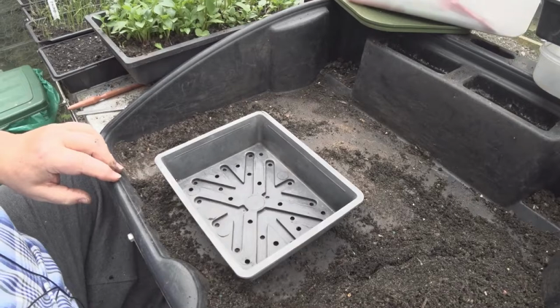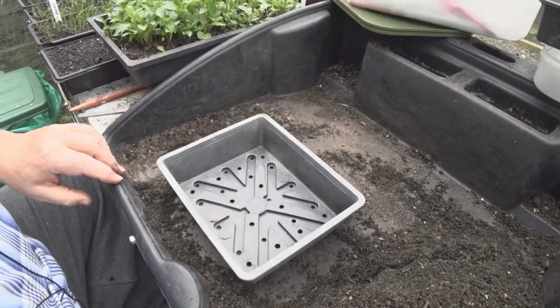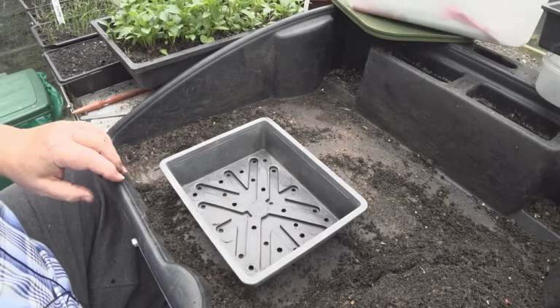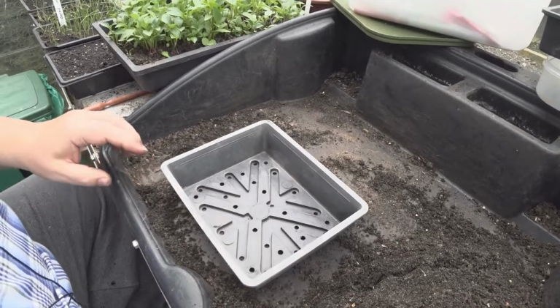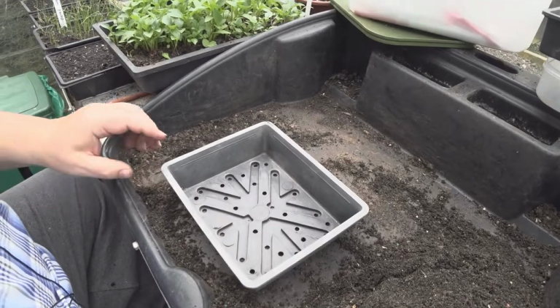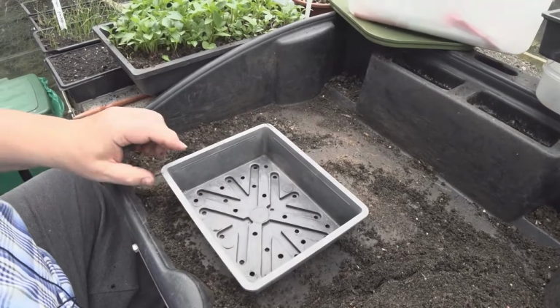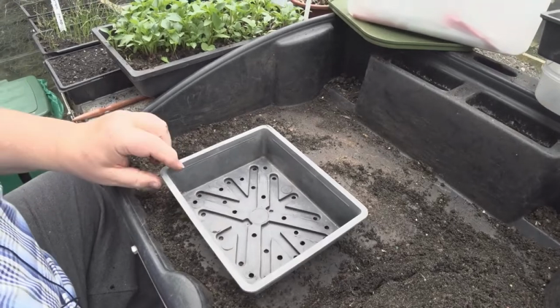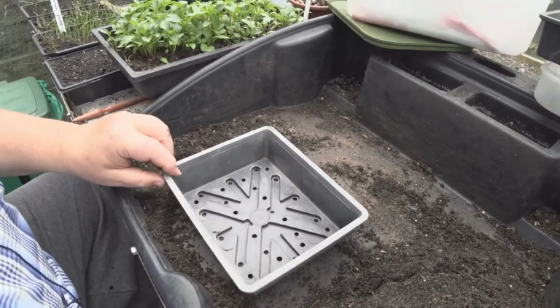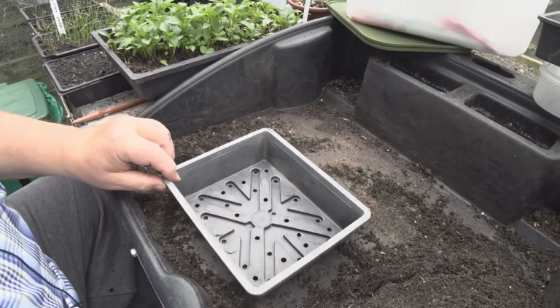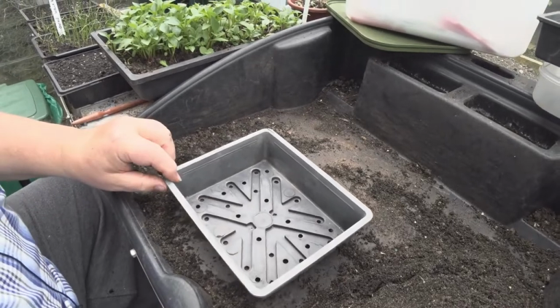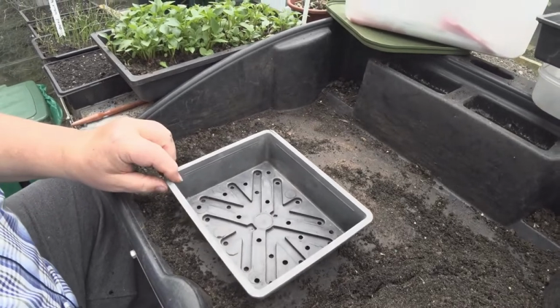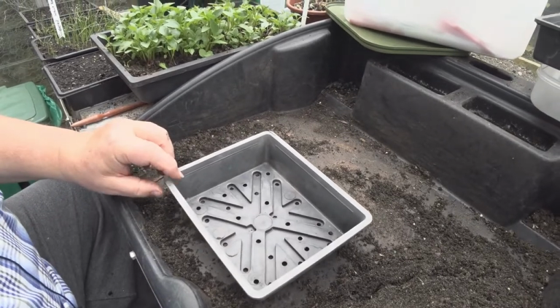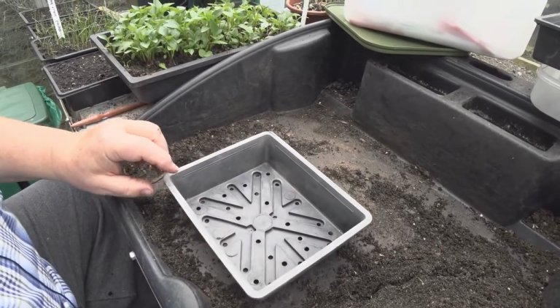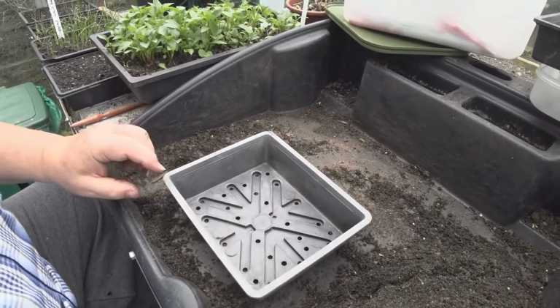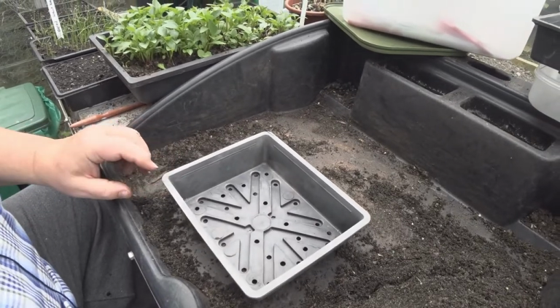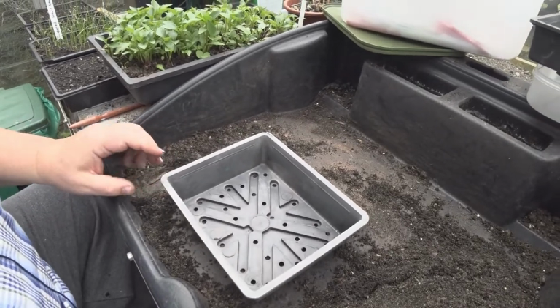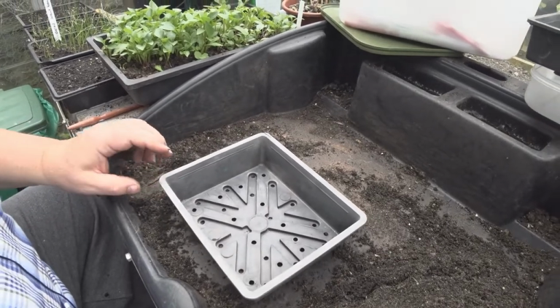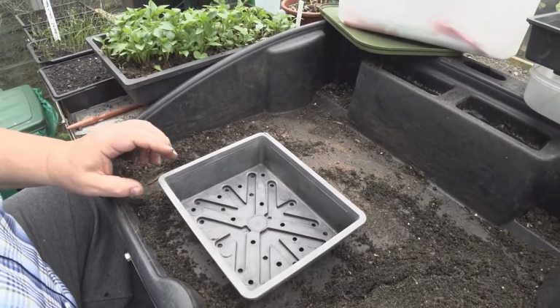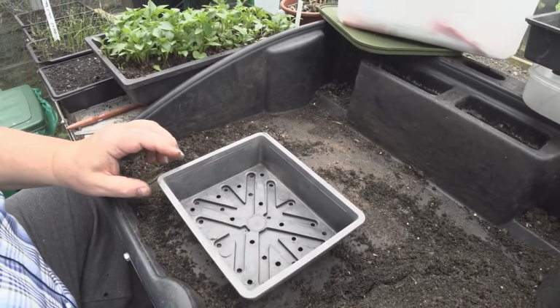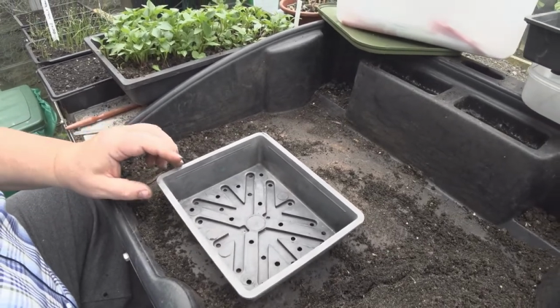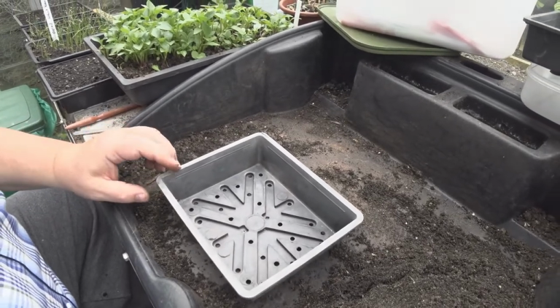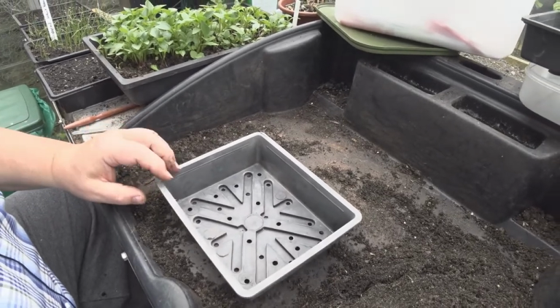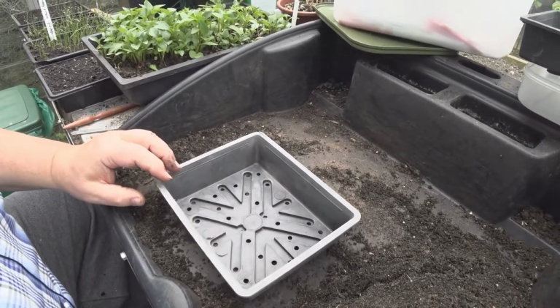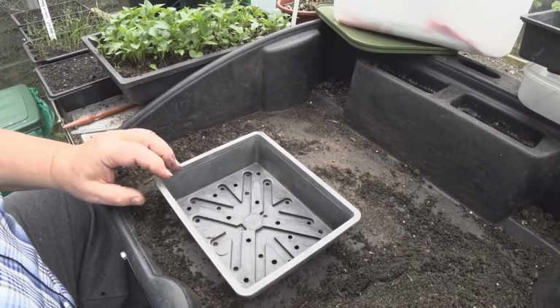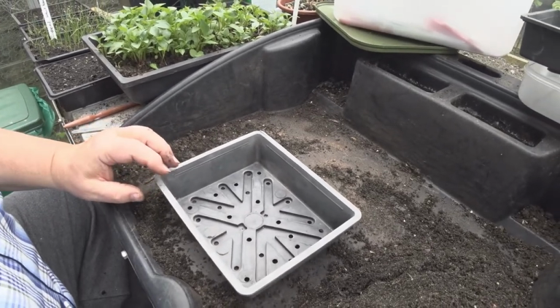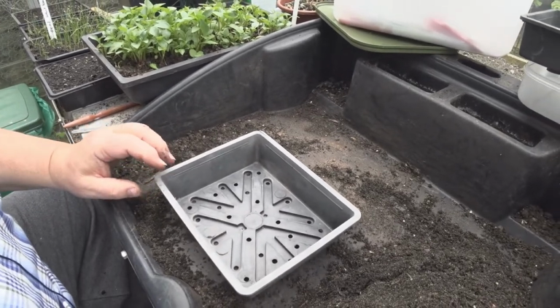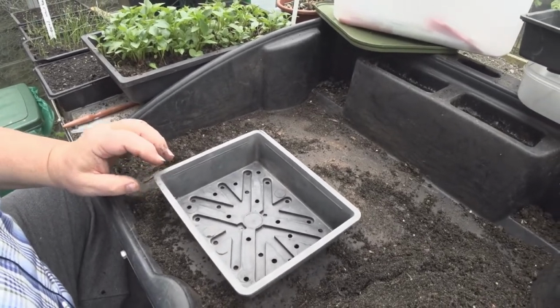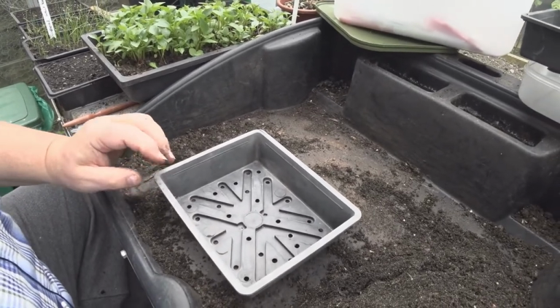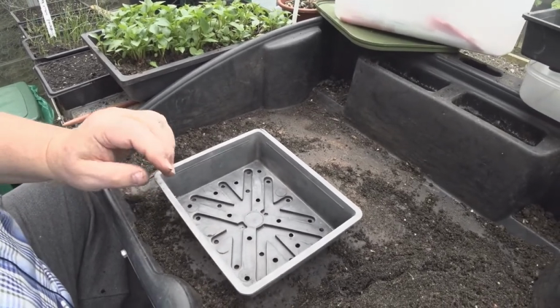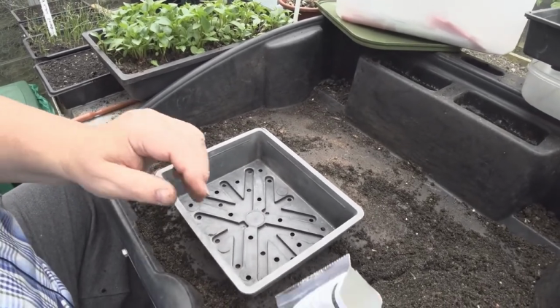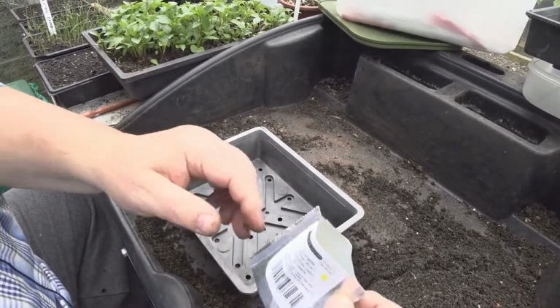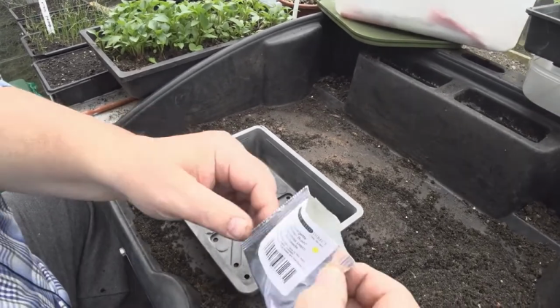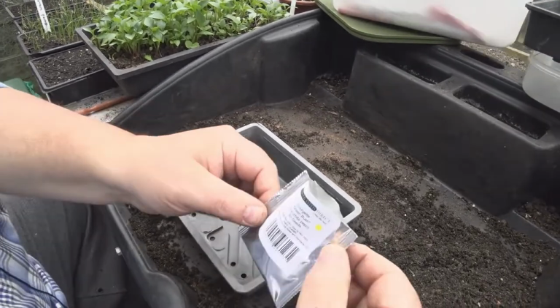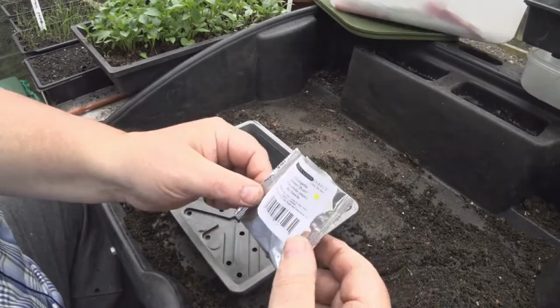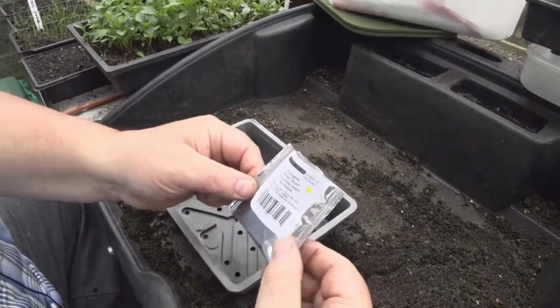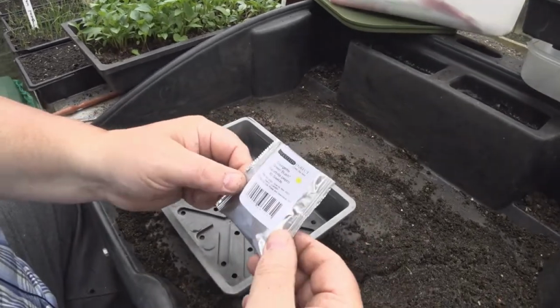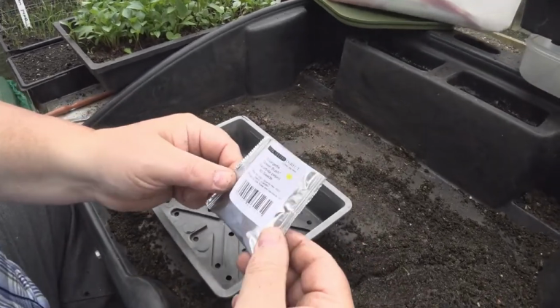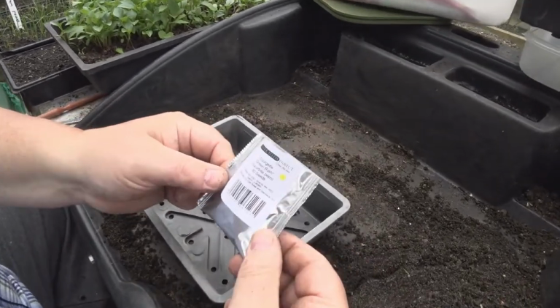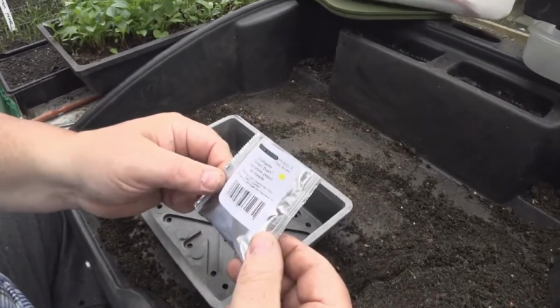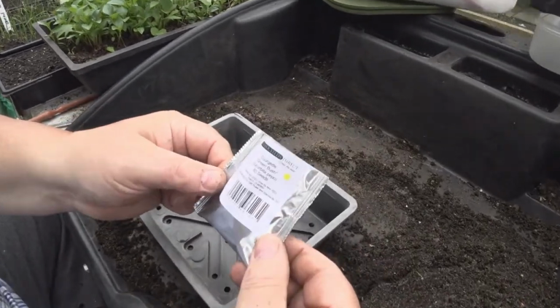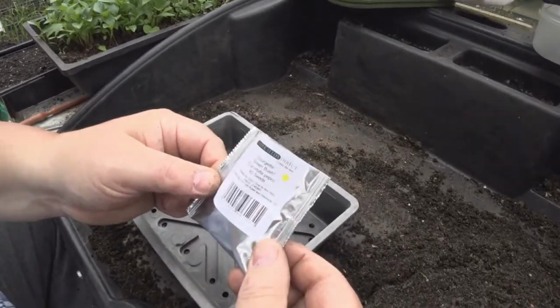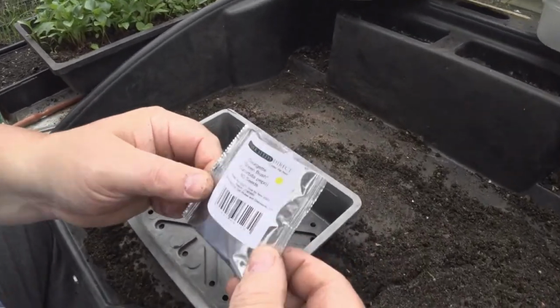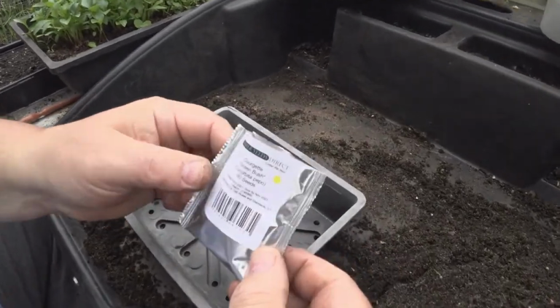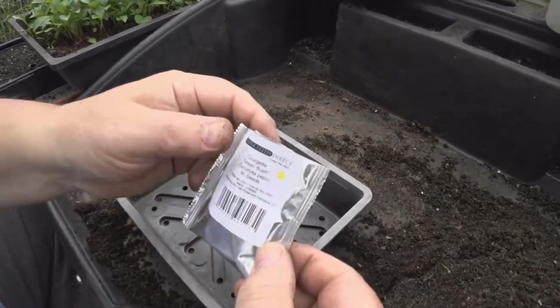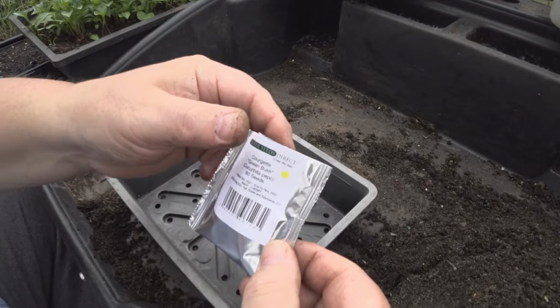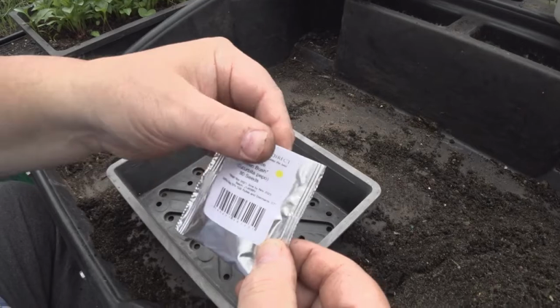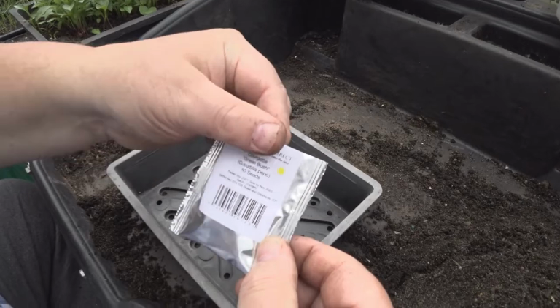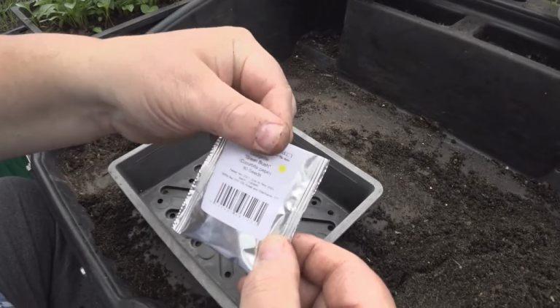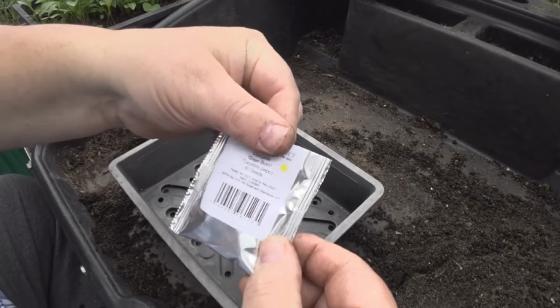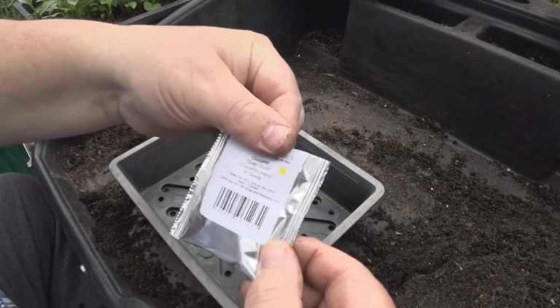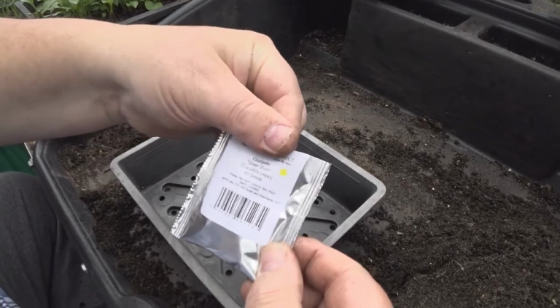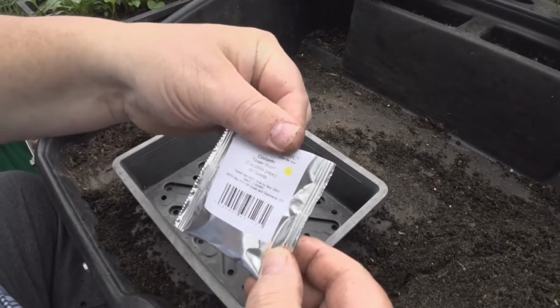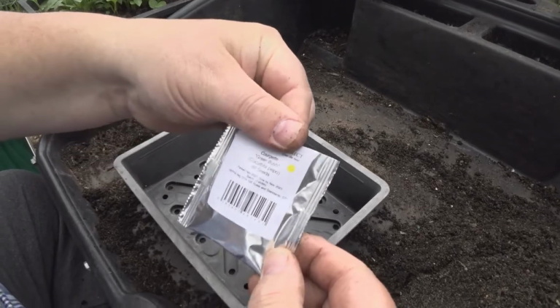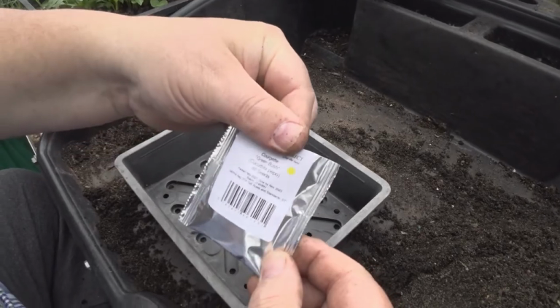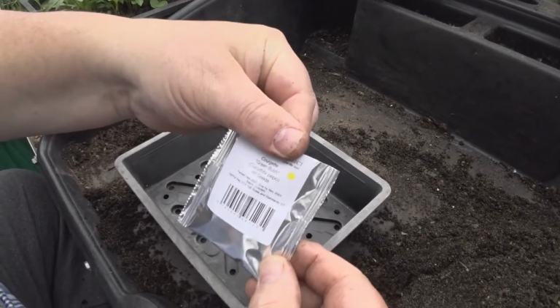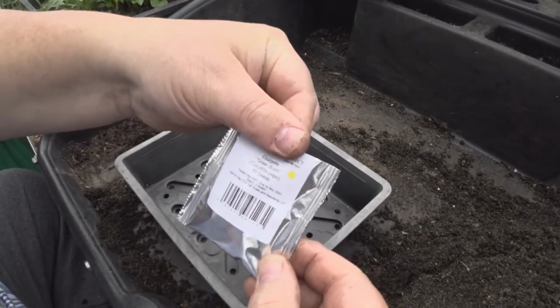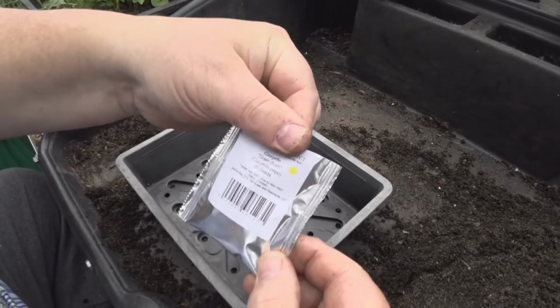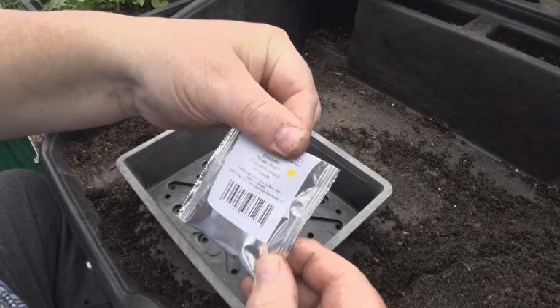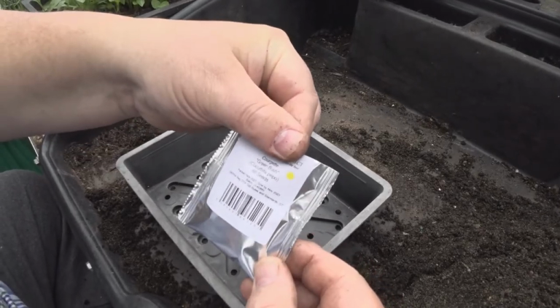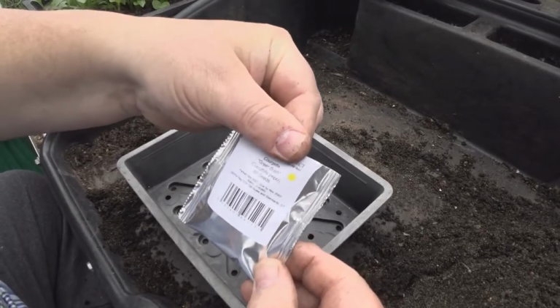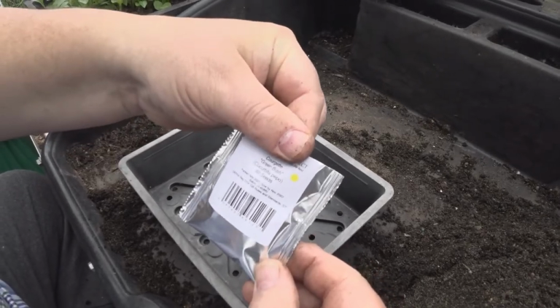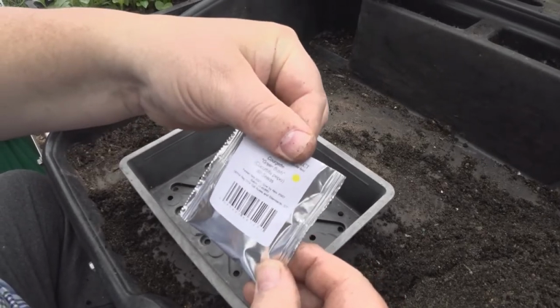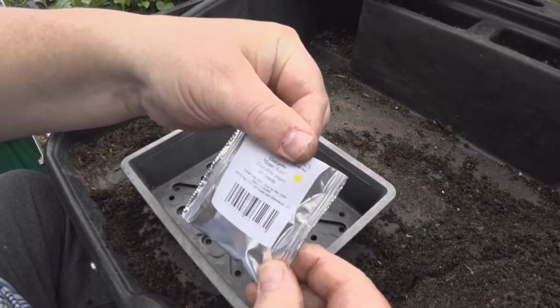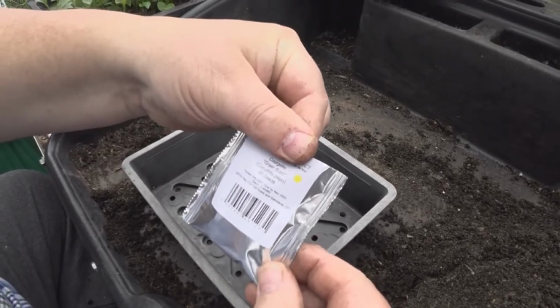Hello, welcome back to one of my videos. I'm going to put some courgette seeds in Greenbush.